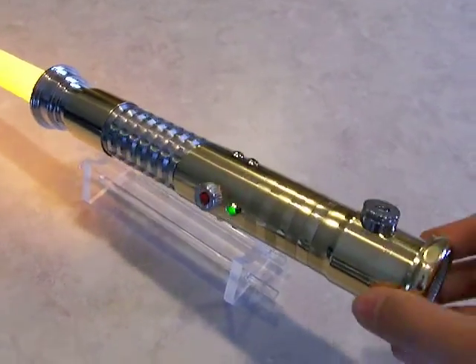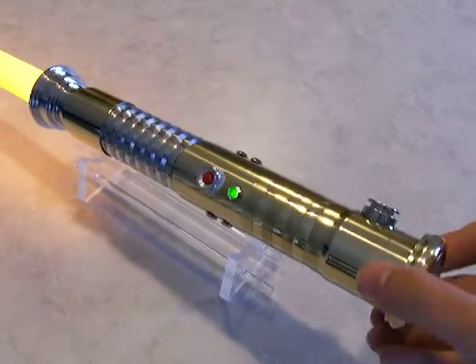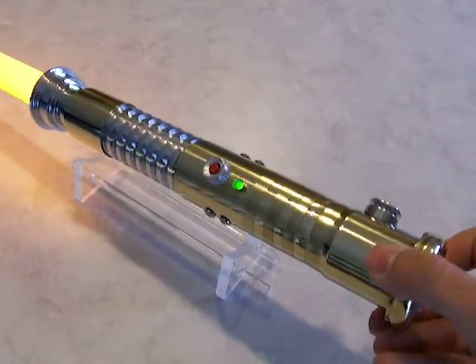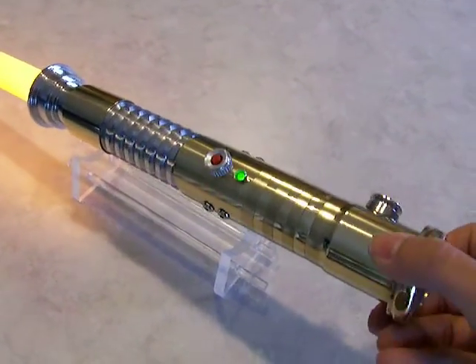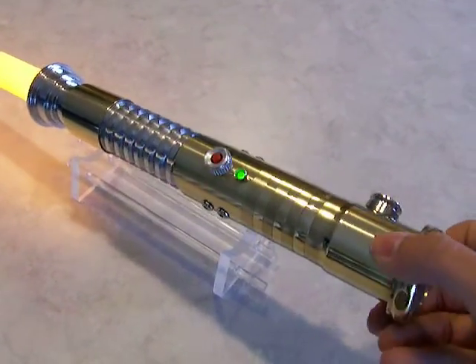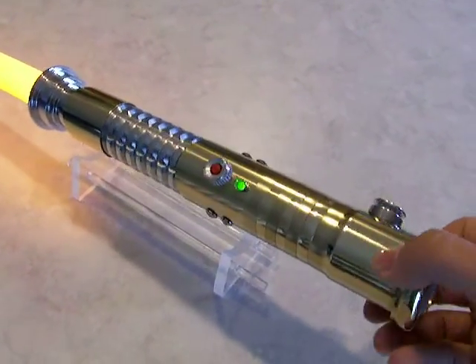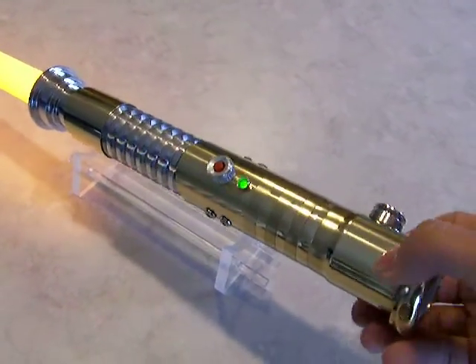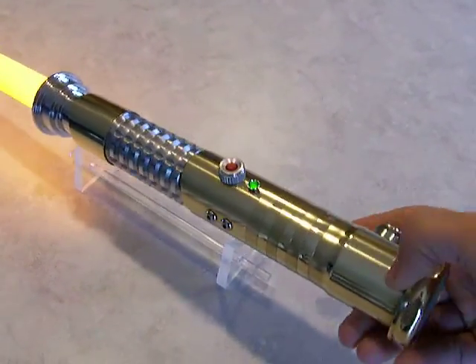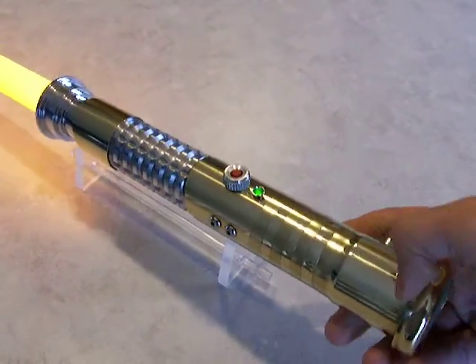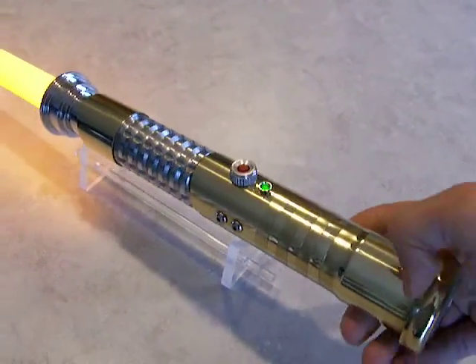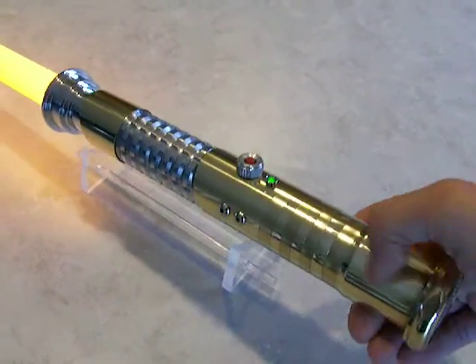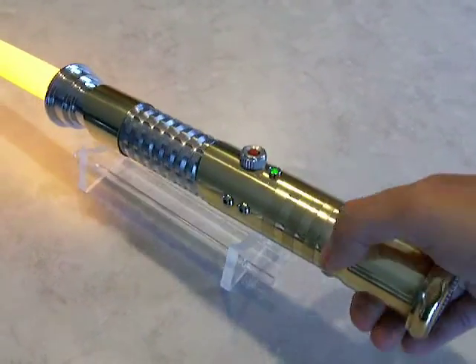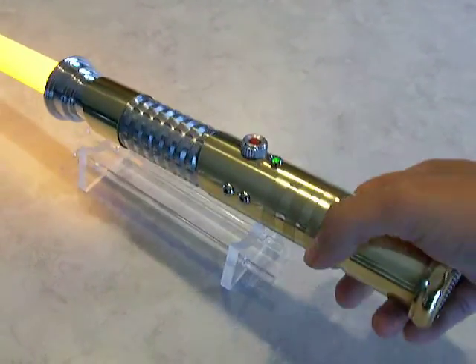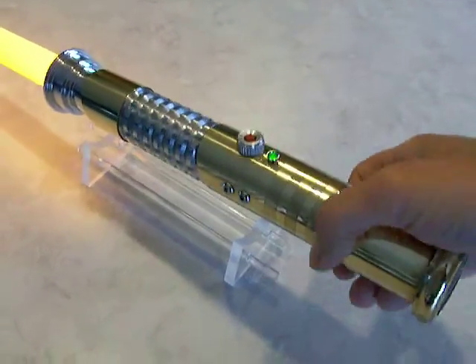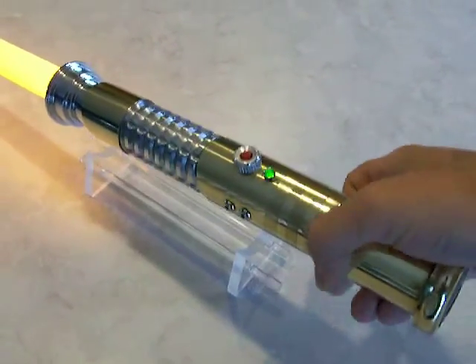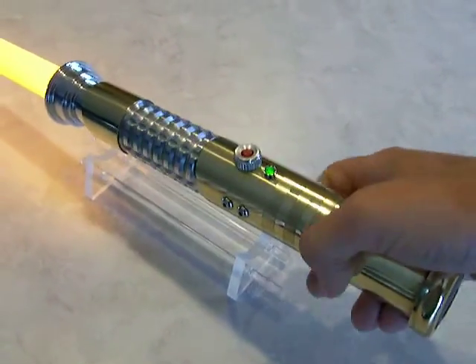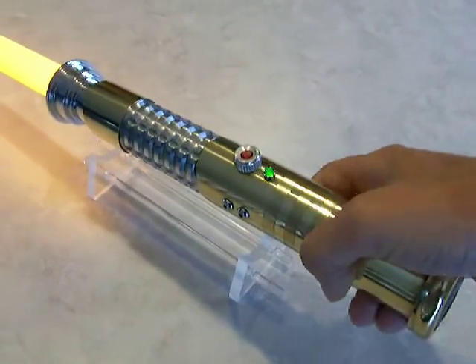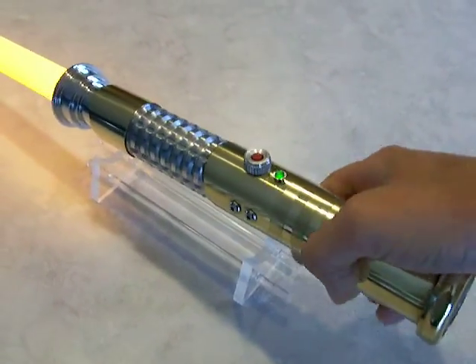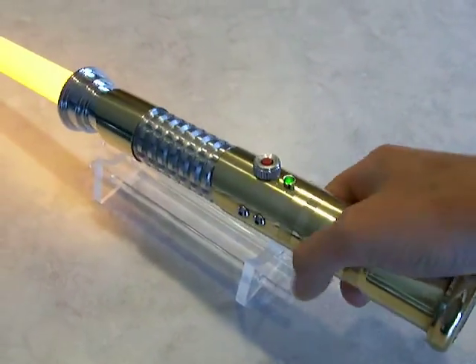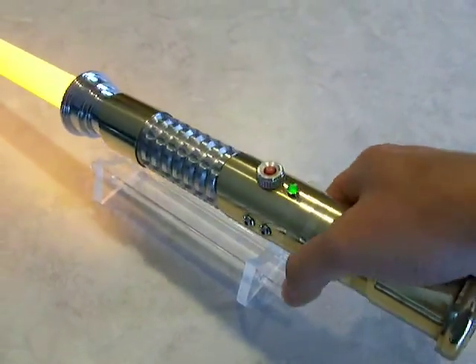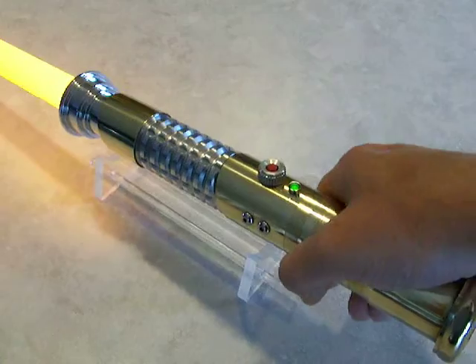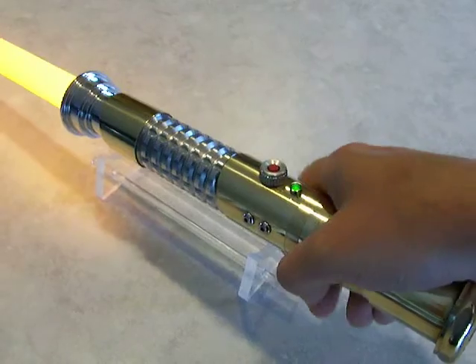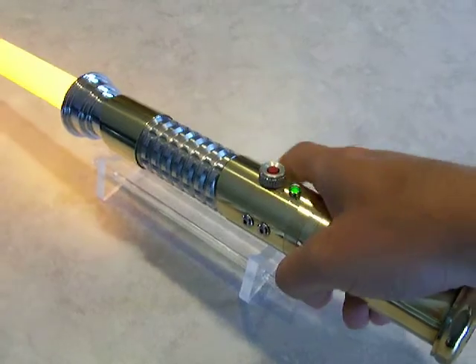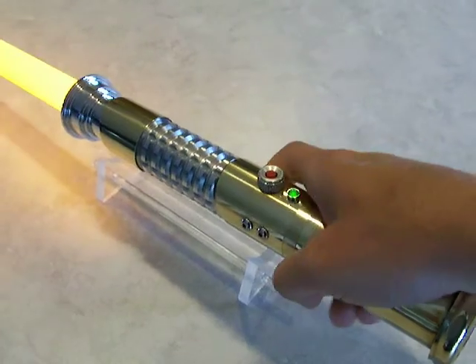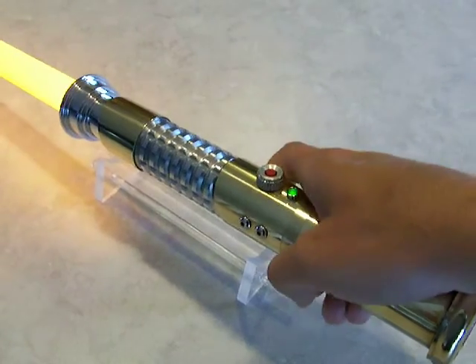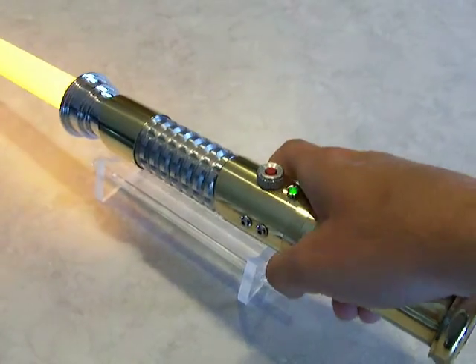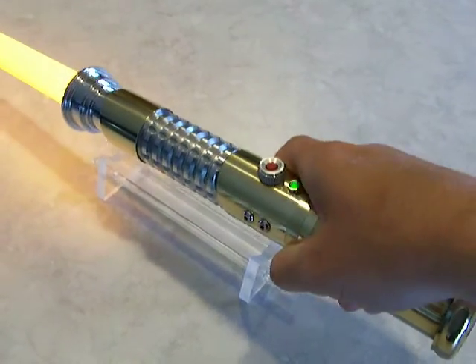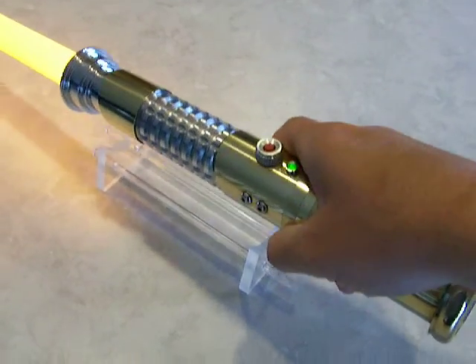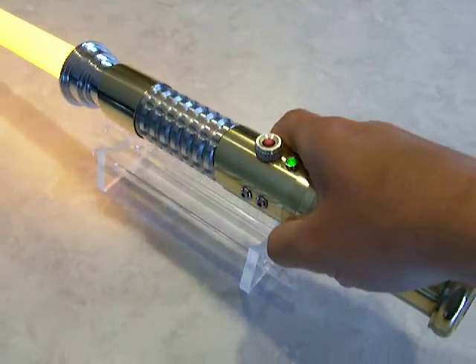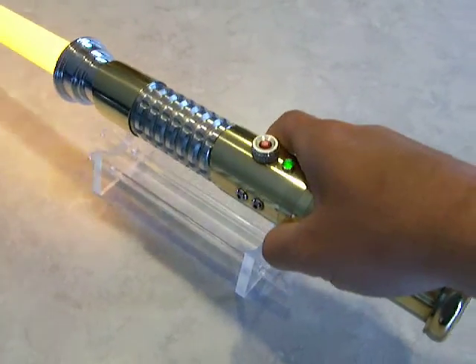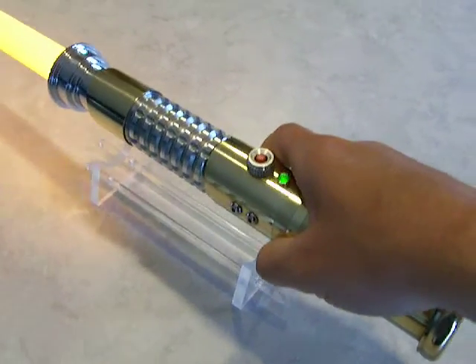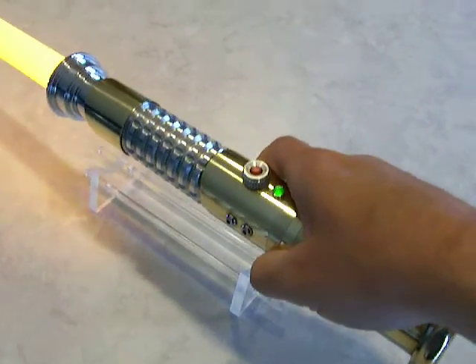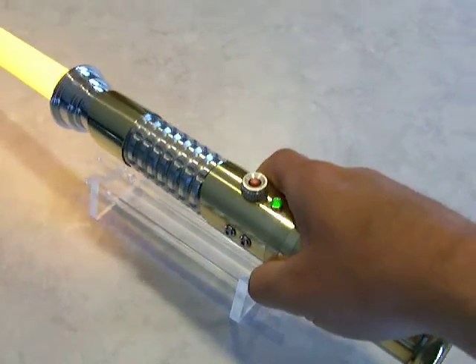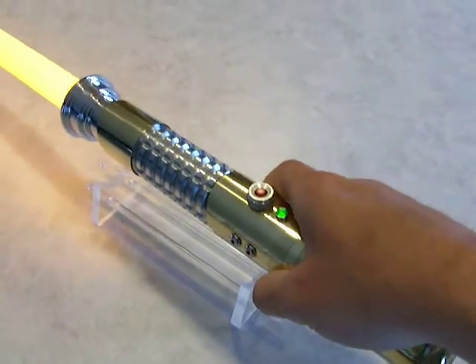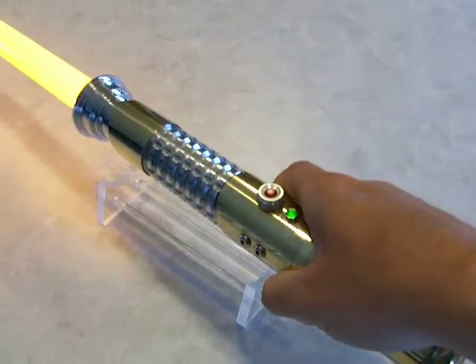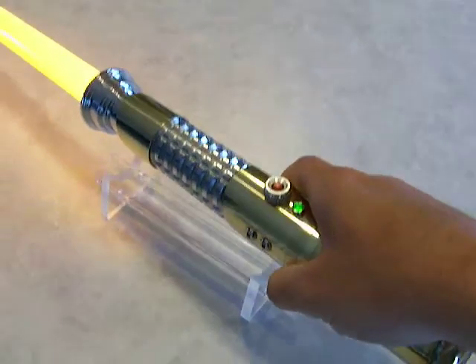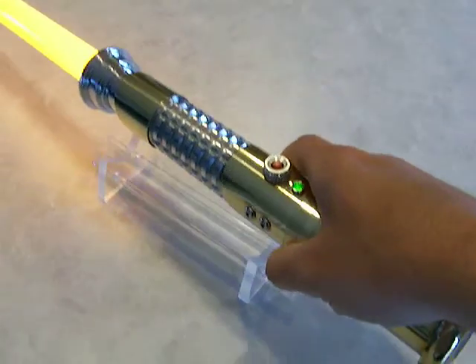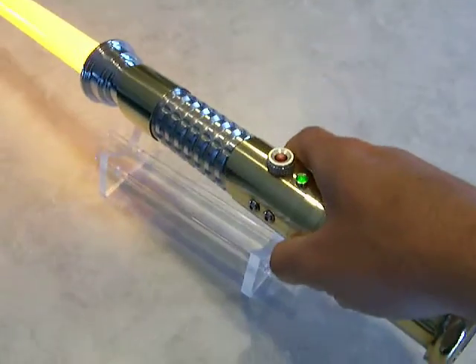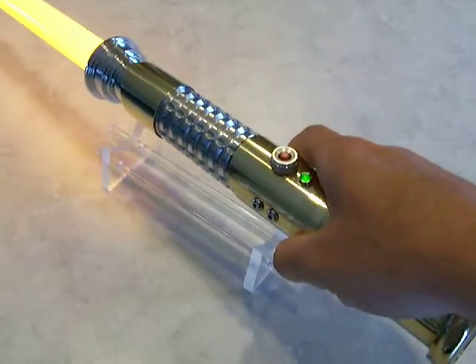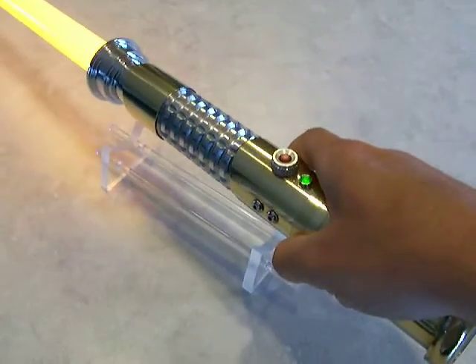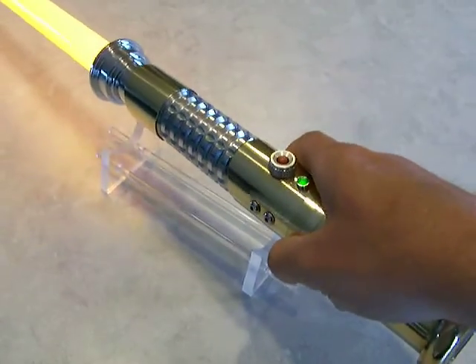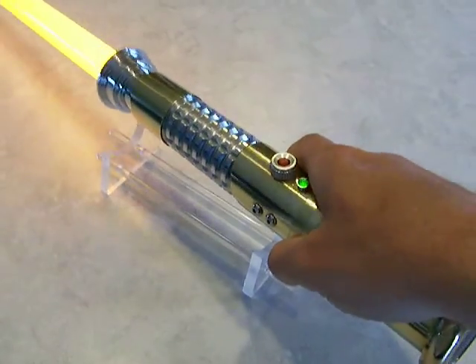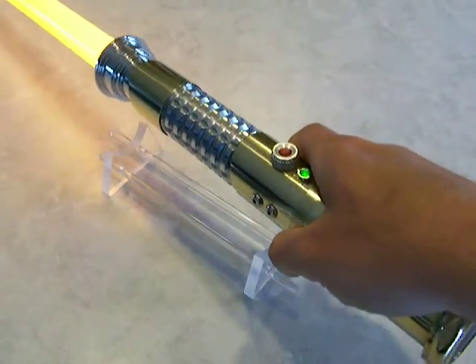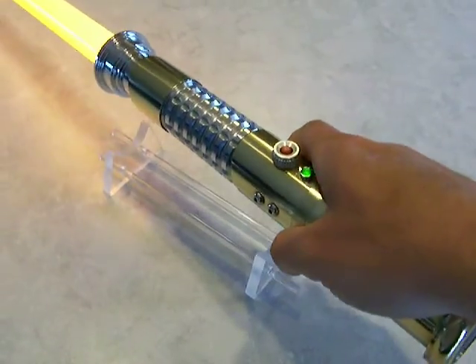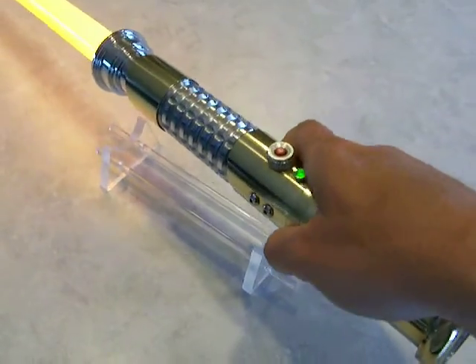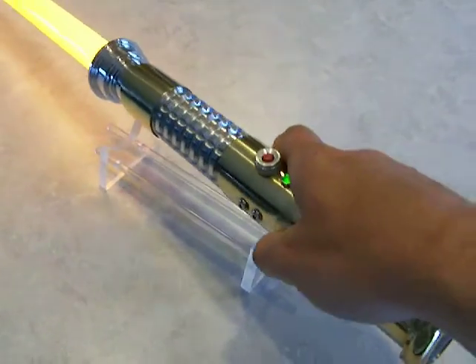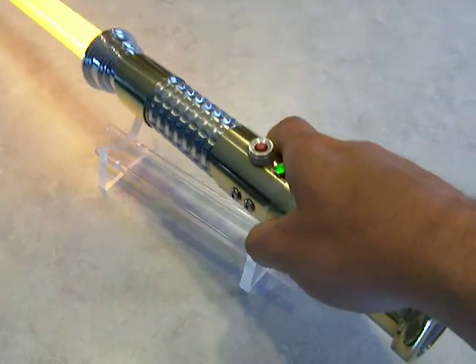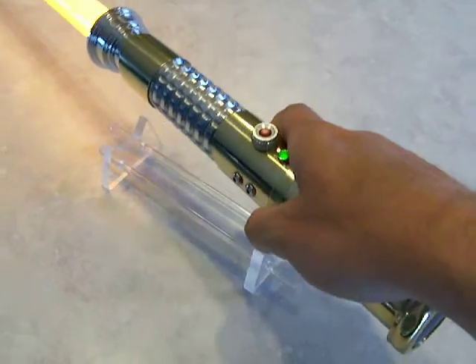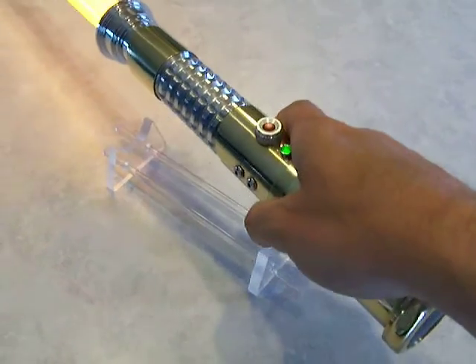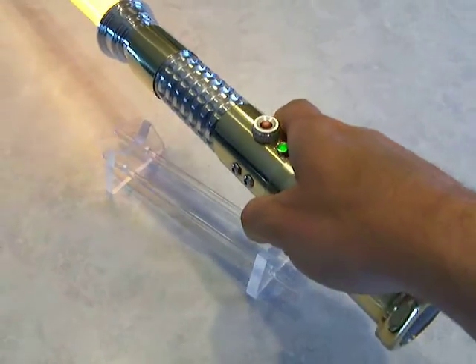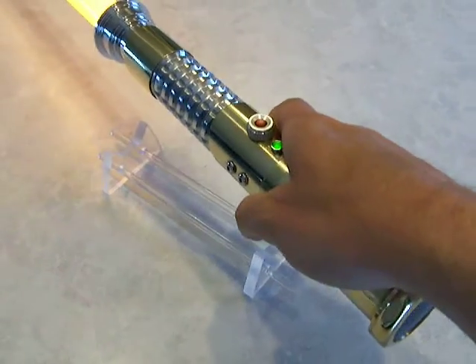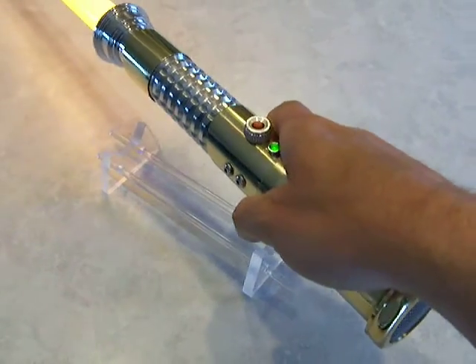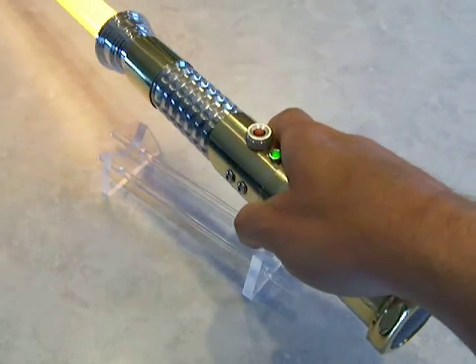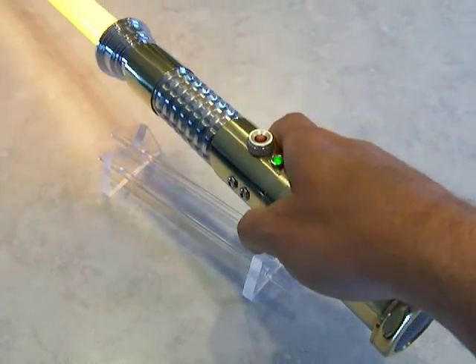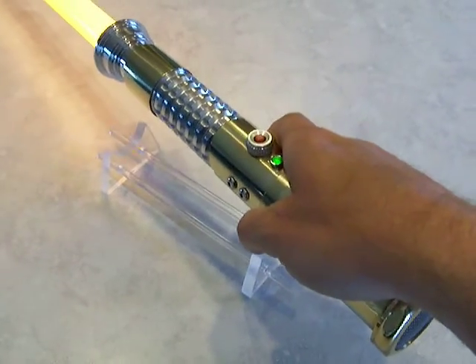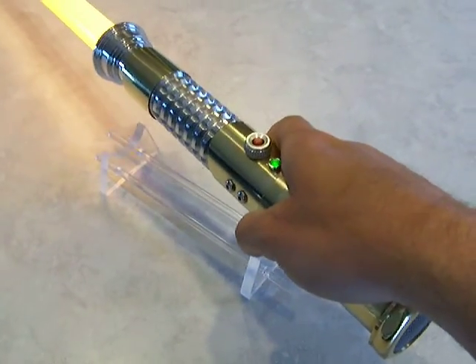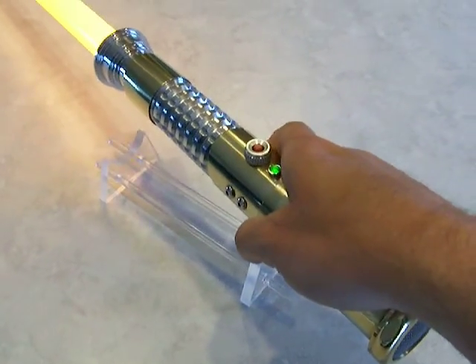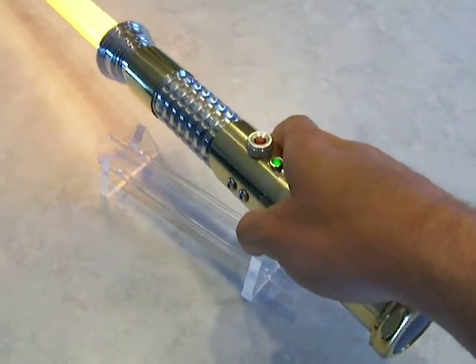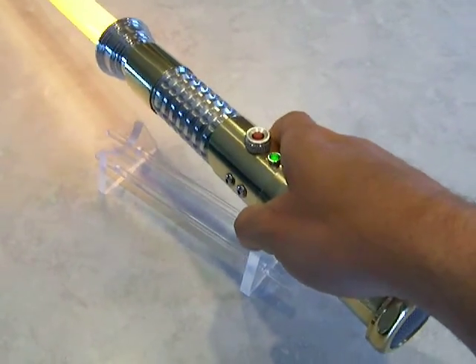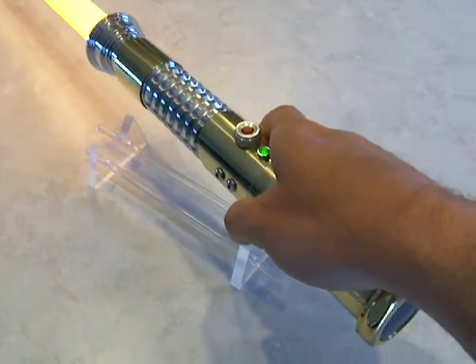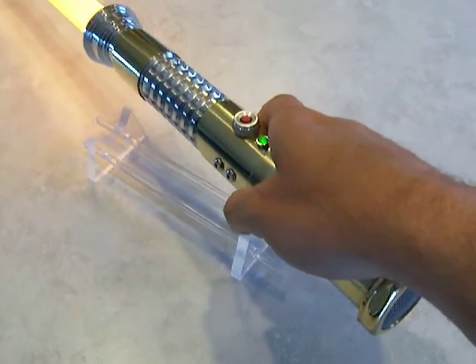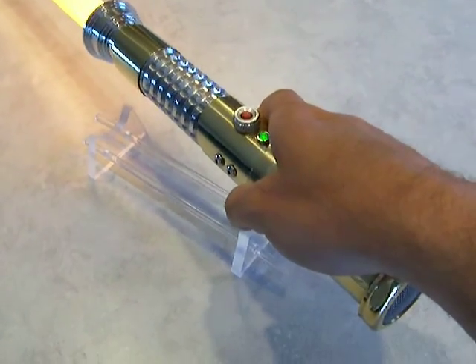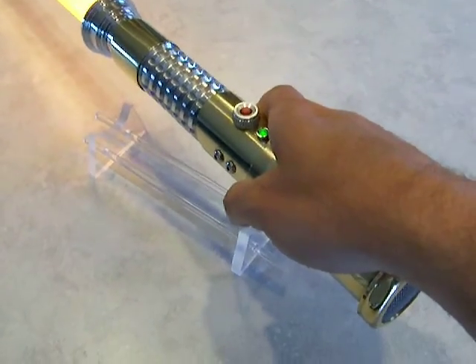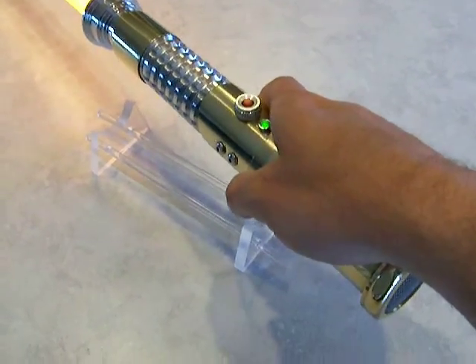It's got an Anakin Skywalker Master Replicas FX soundboard. It's got all your typical Jedi sounds.